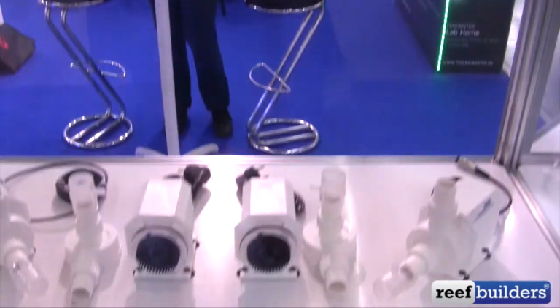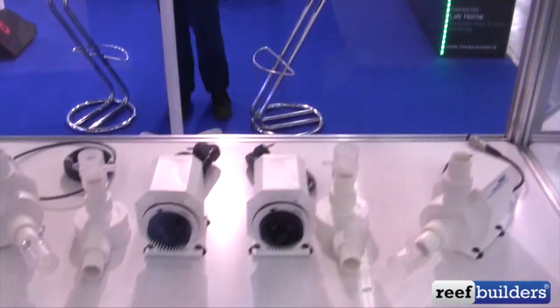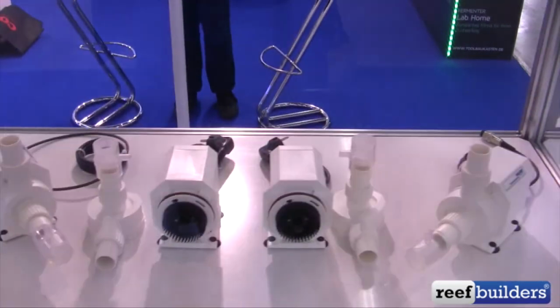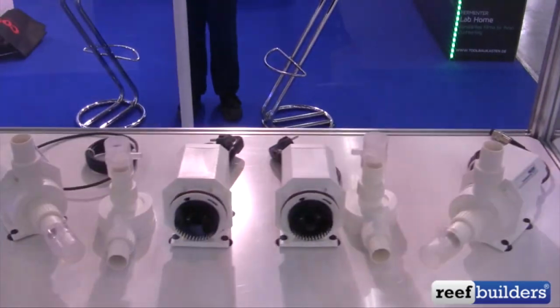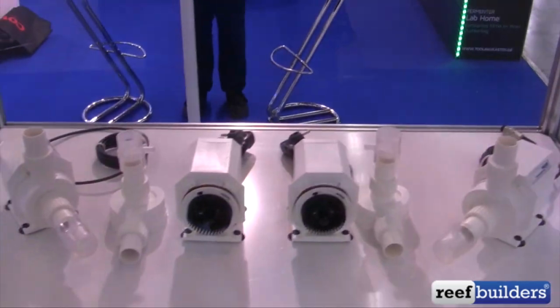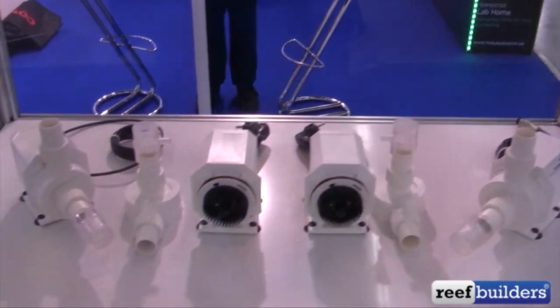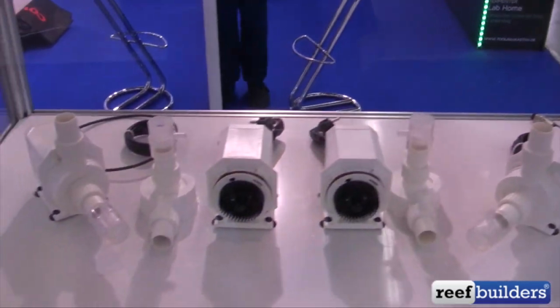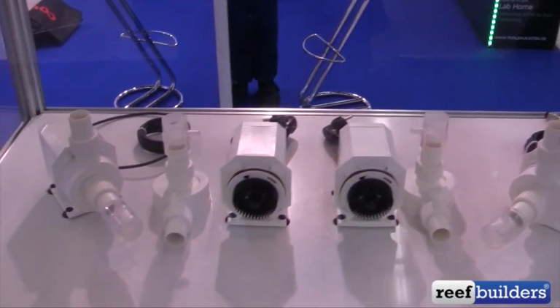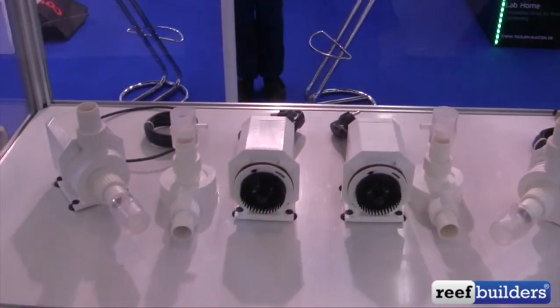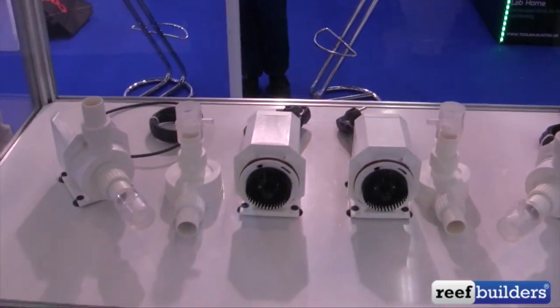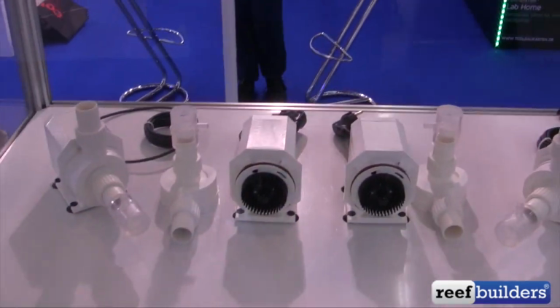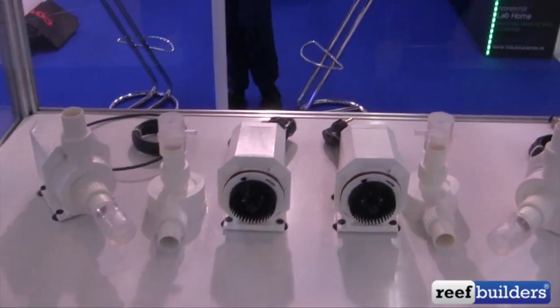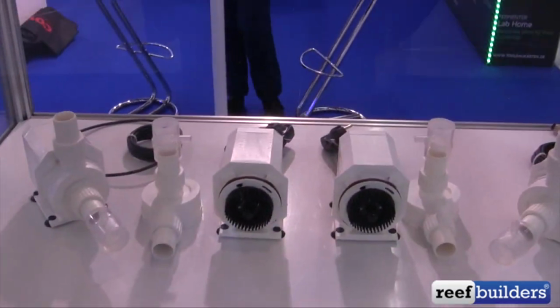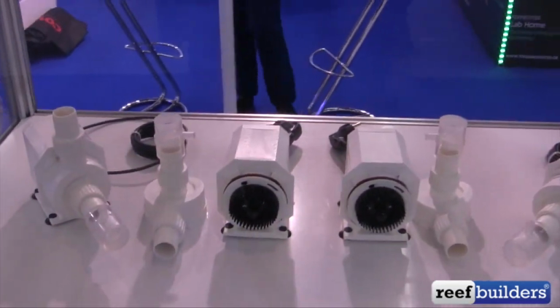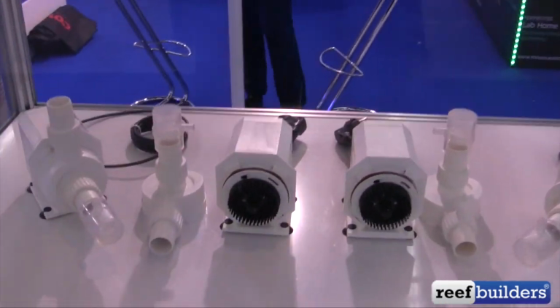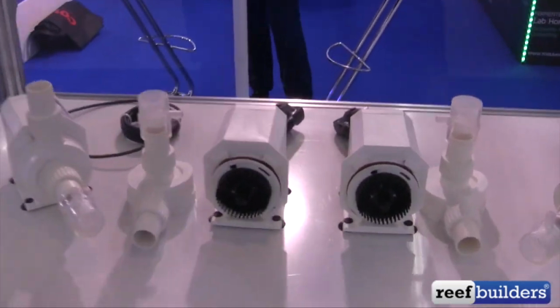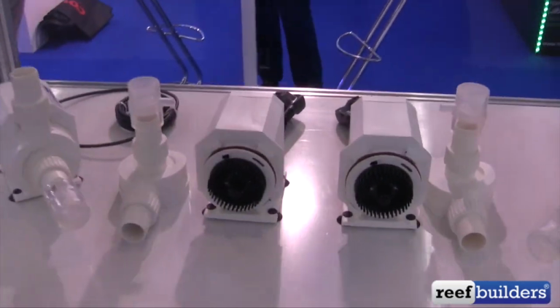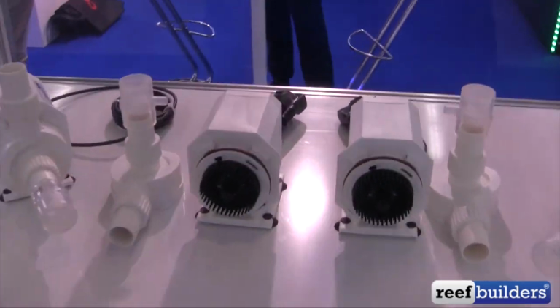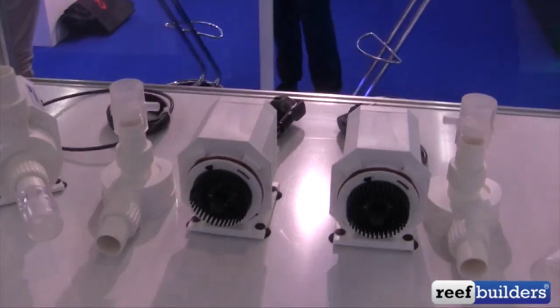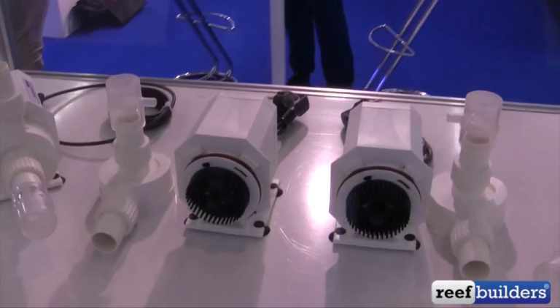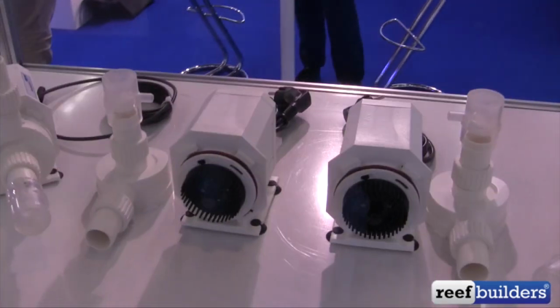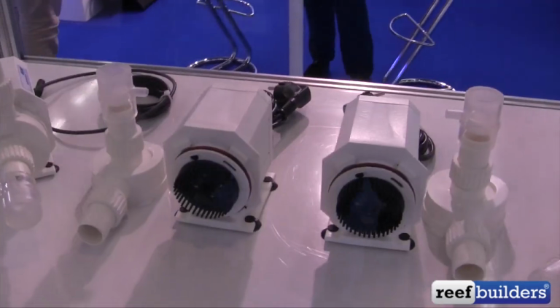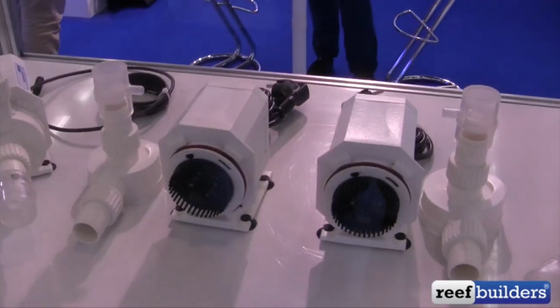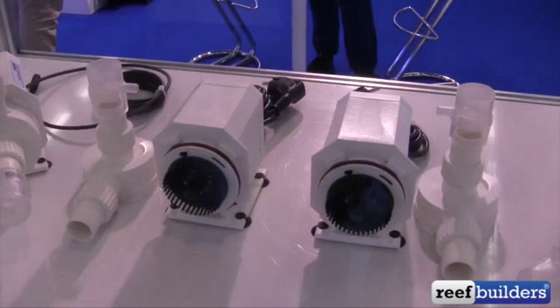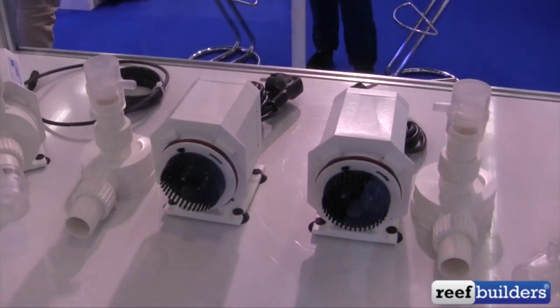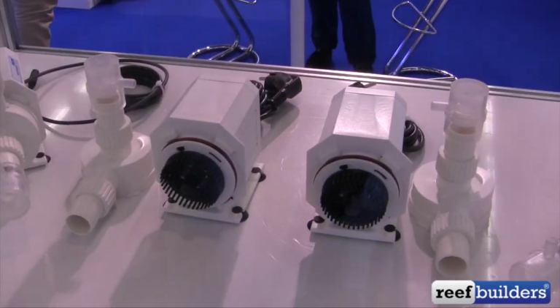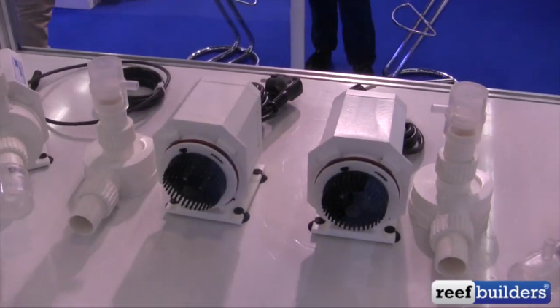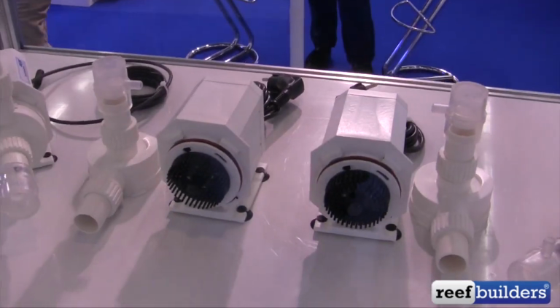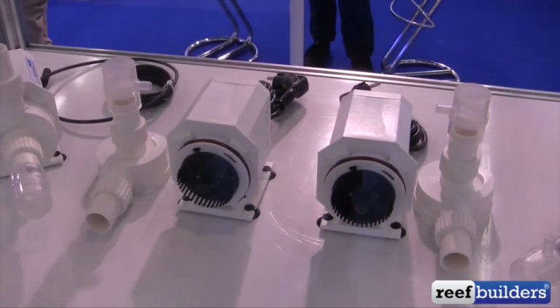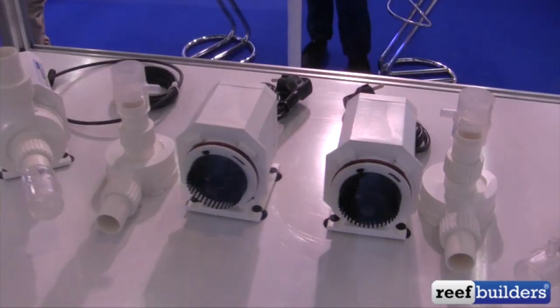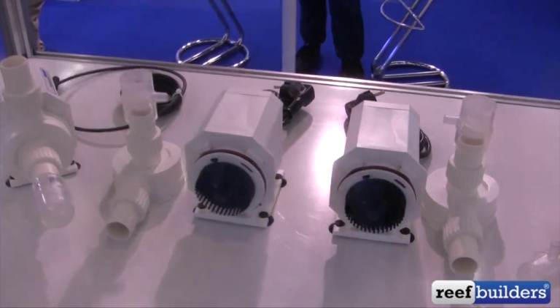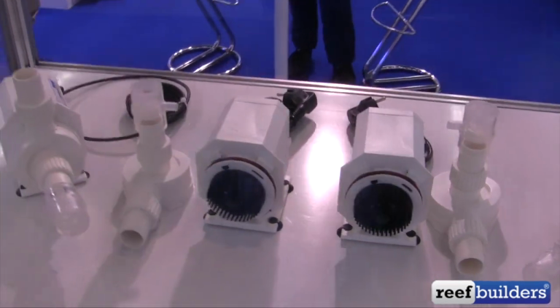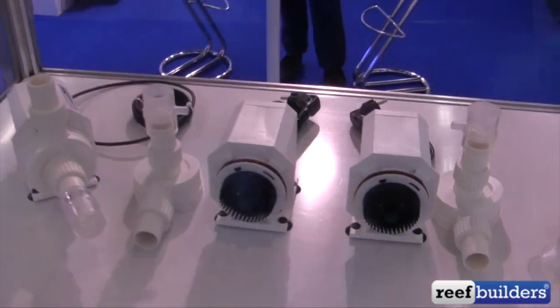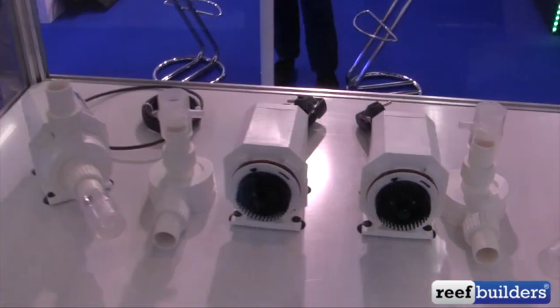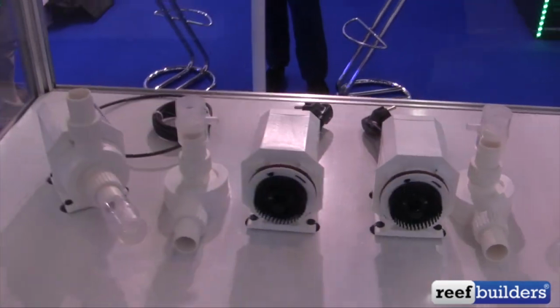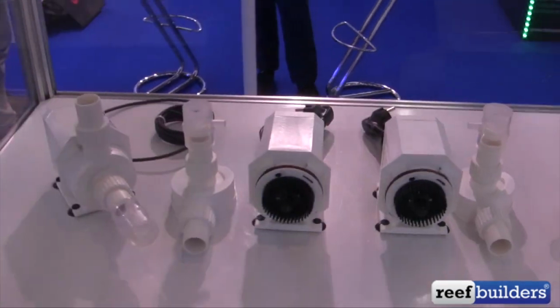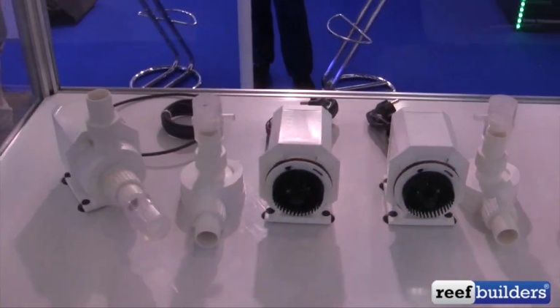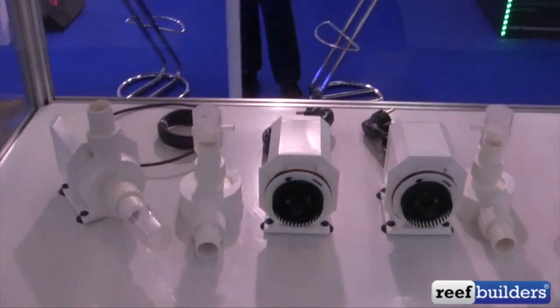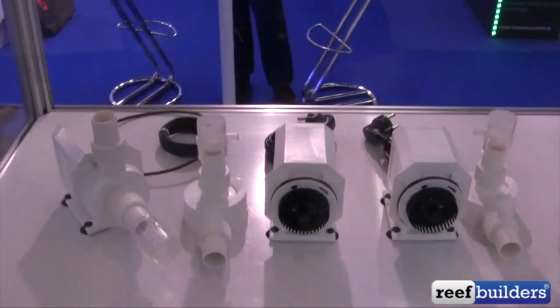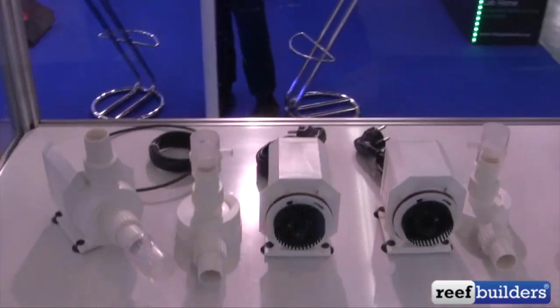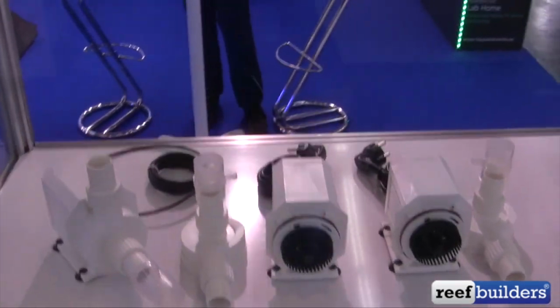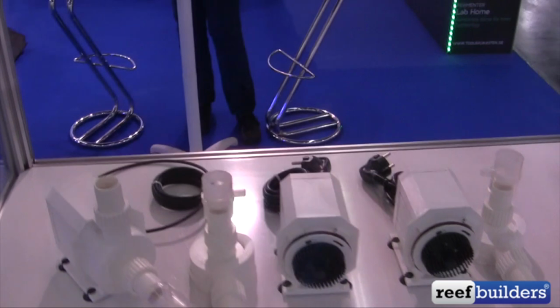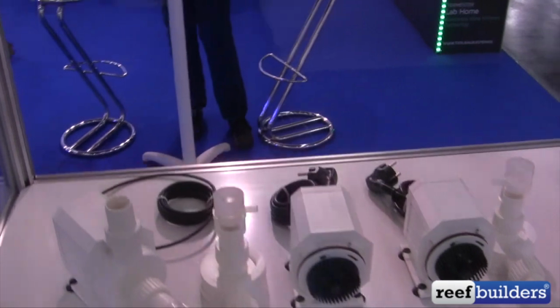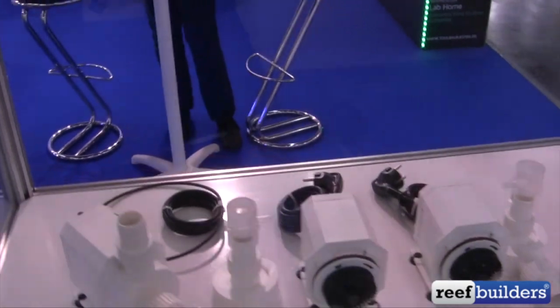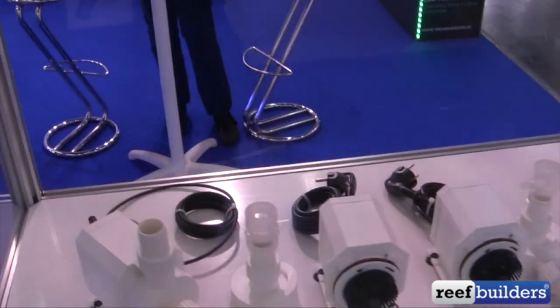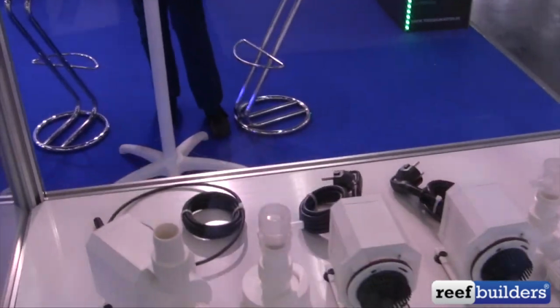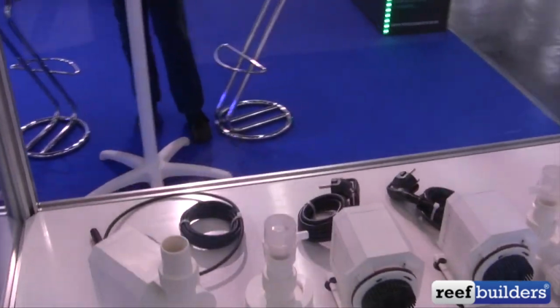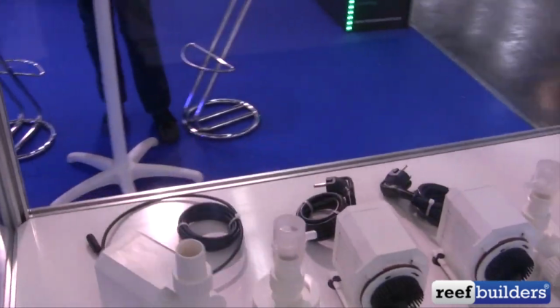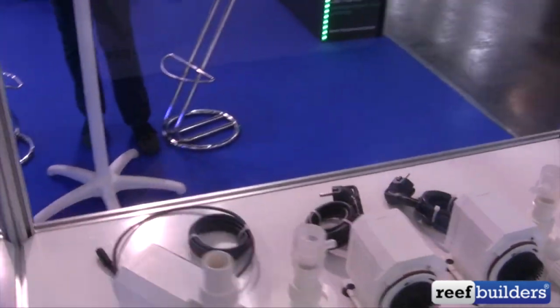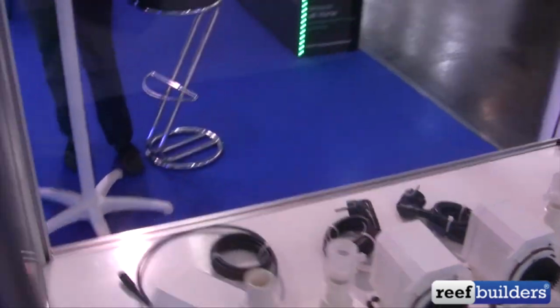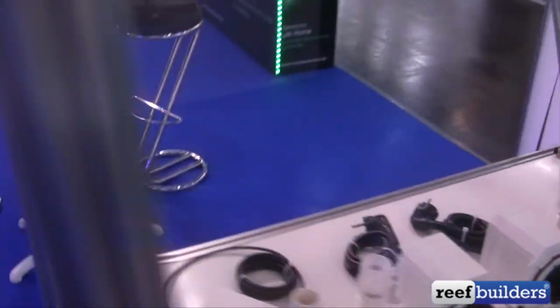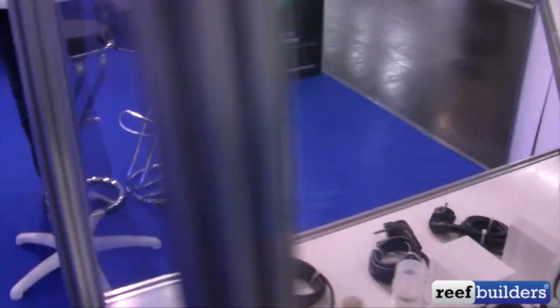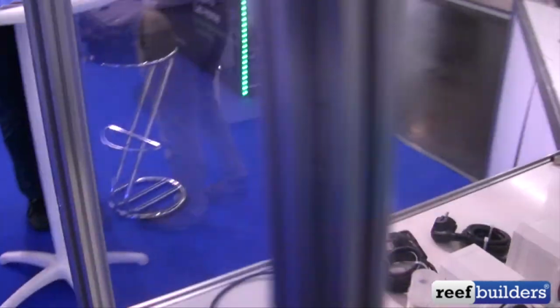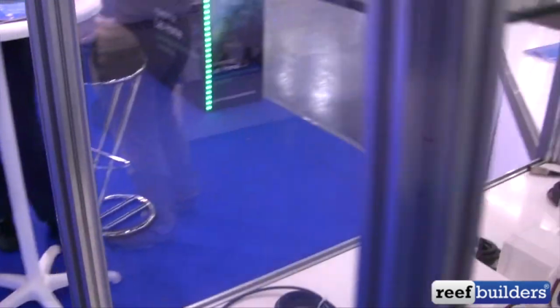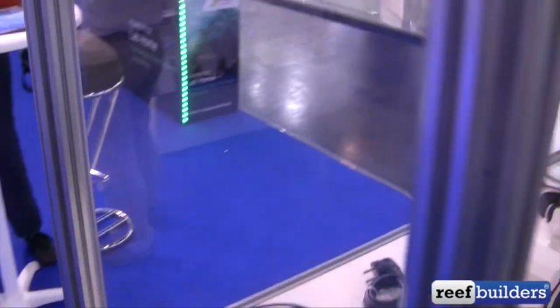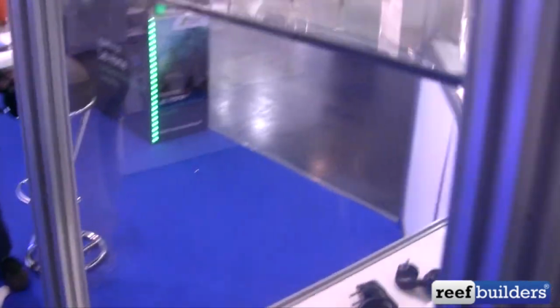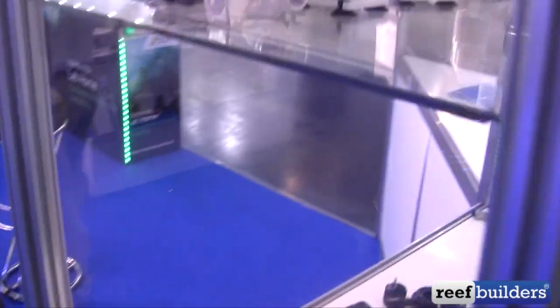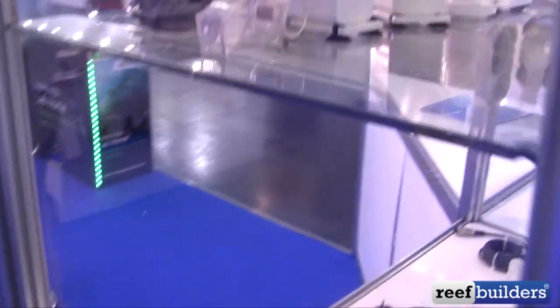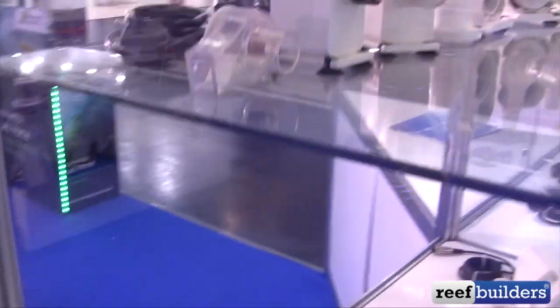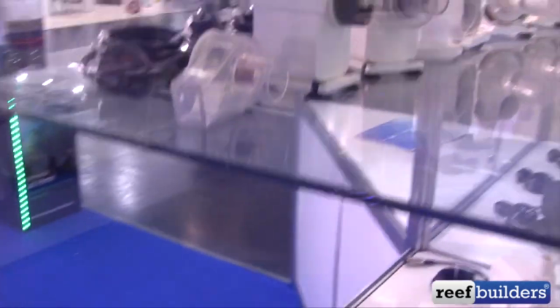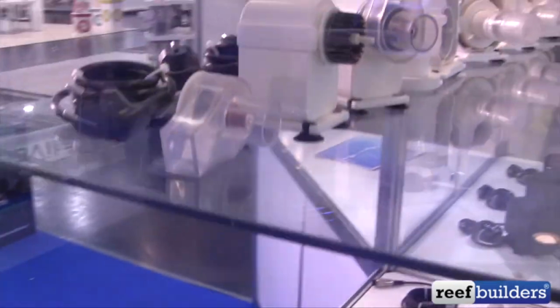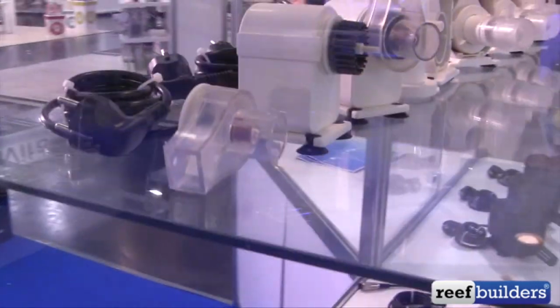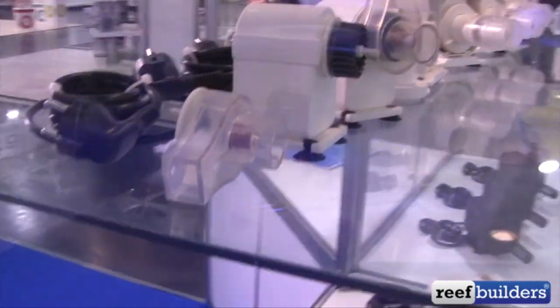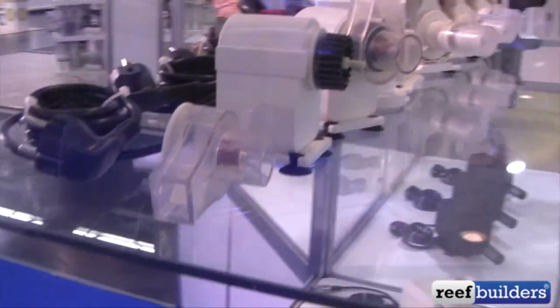They have needle wheel pumps as you can see here. These are the manufacturer of the Dell Tech needle wheel water pumps.